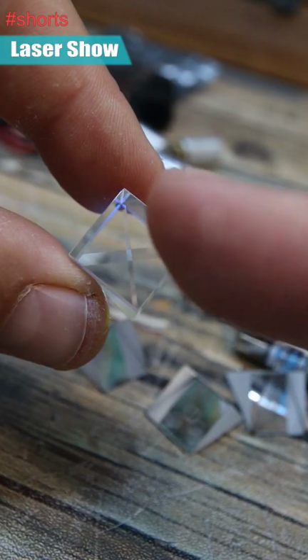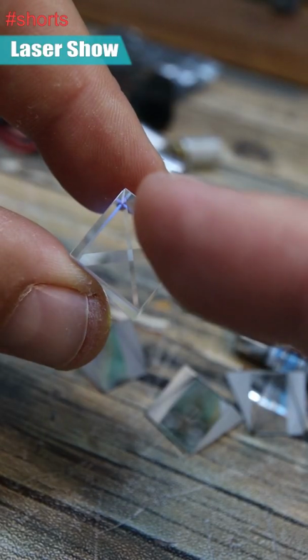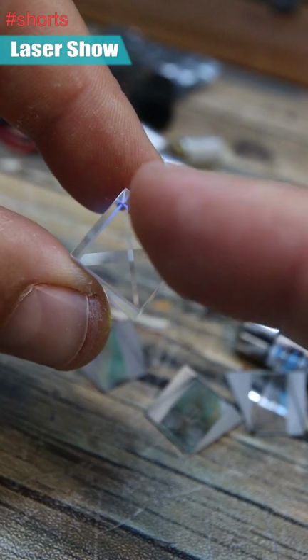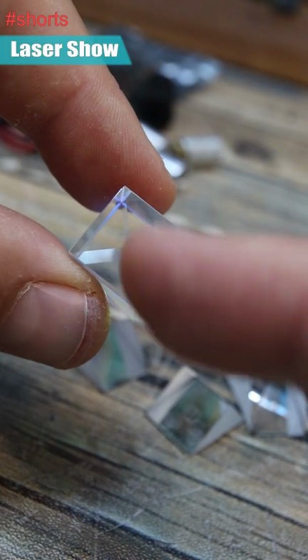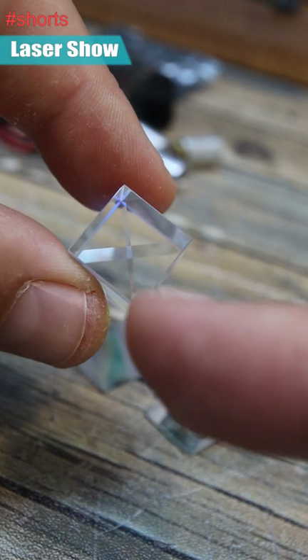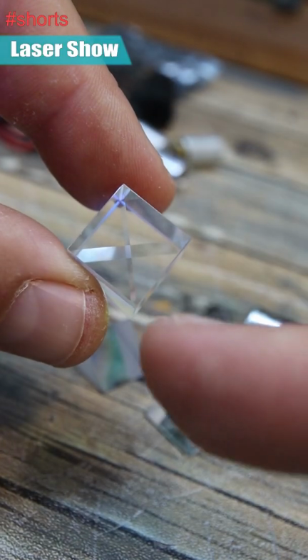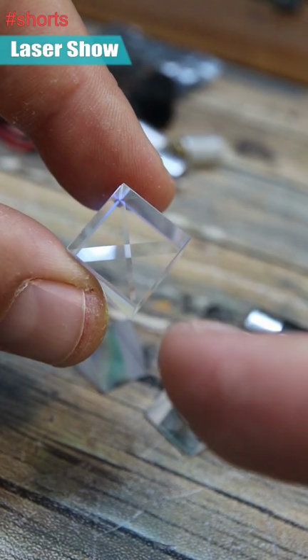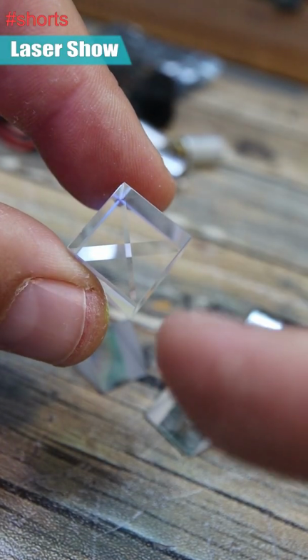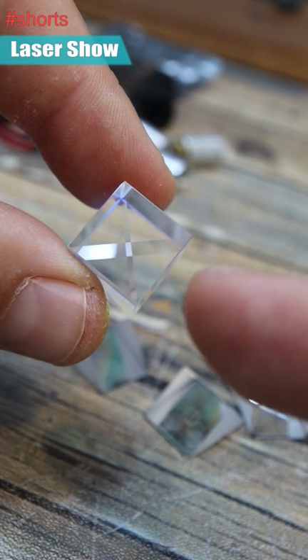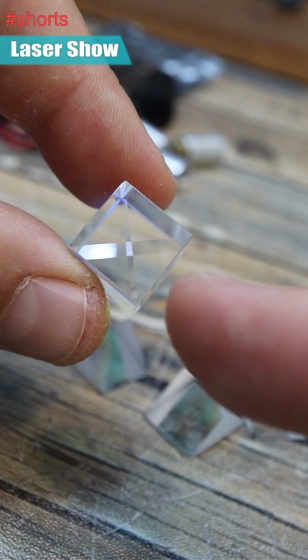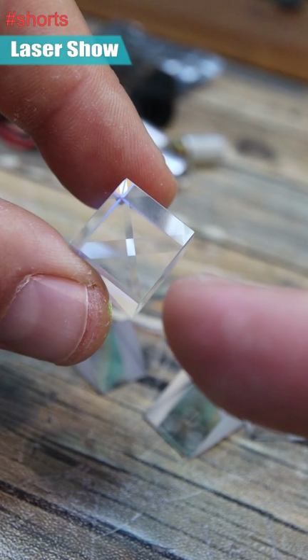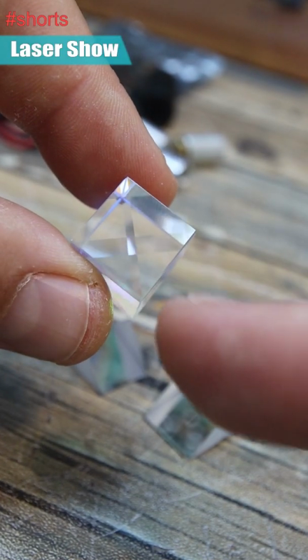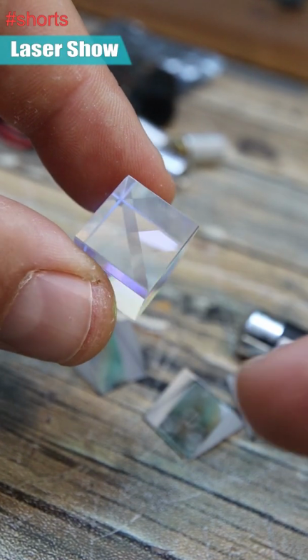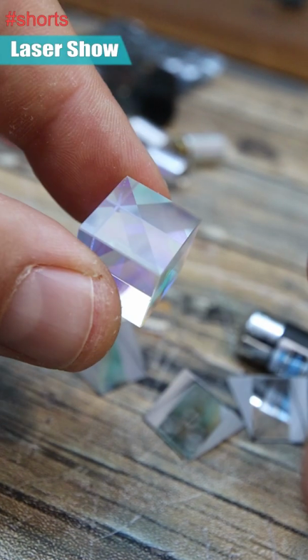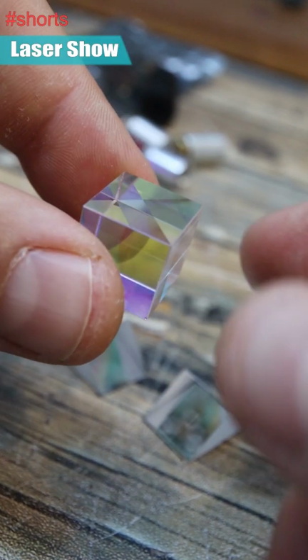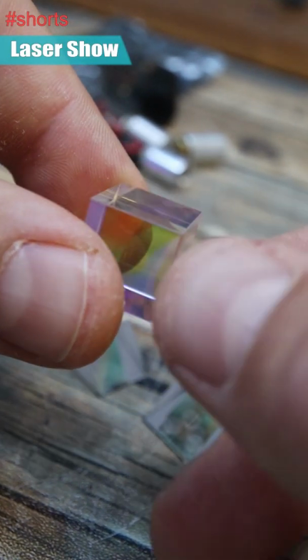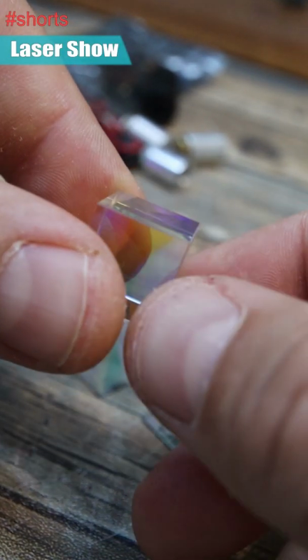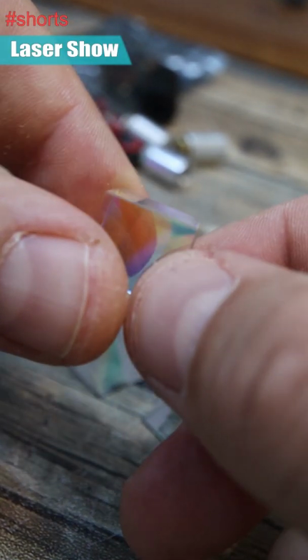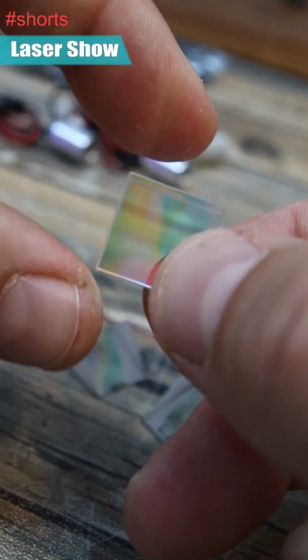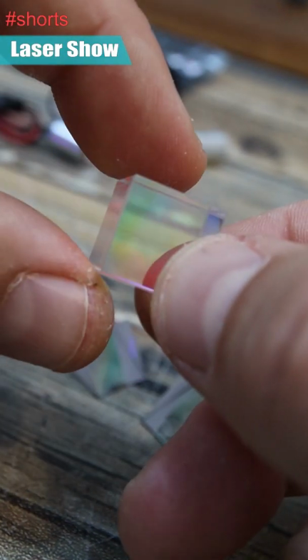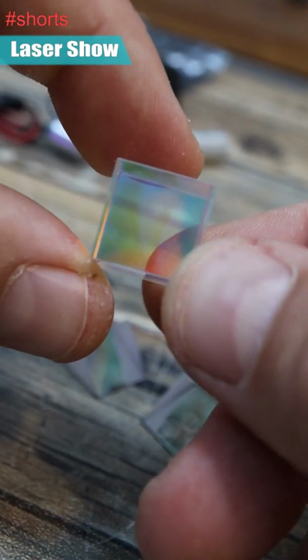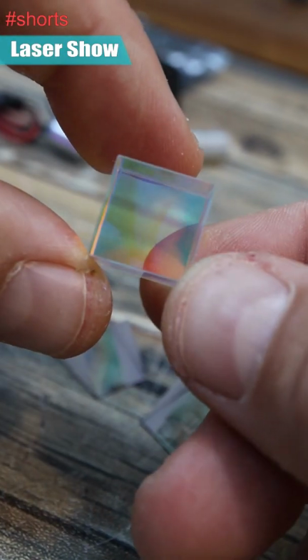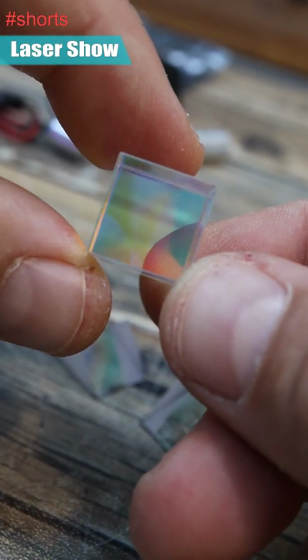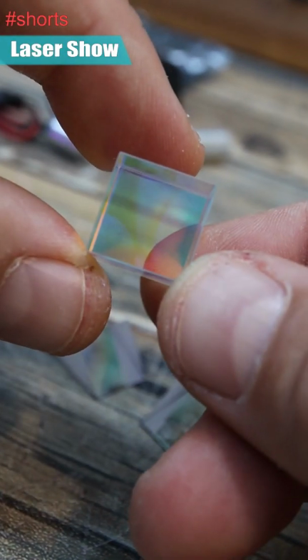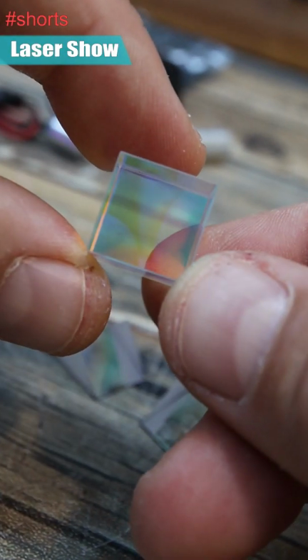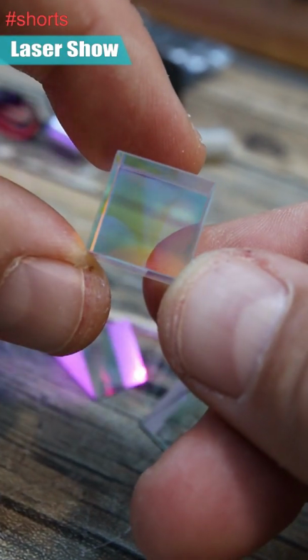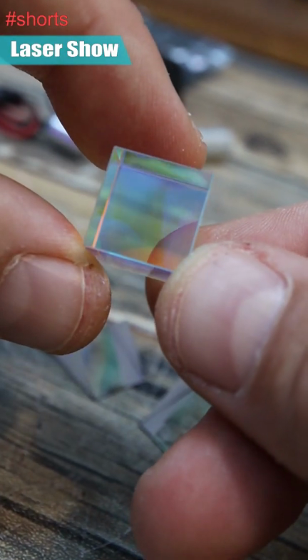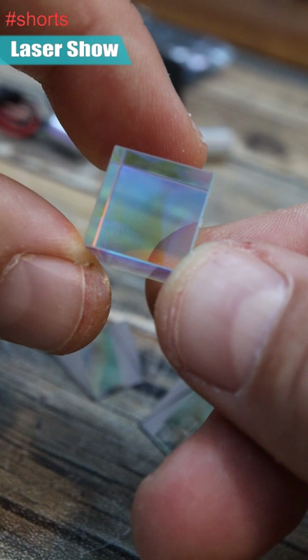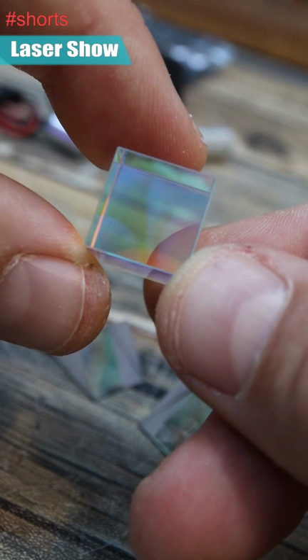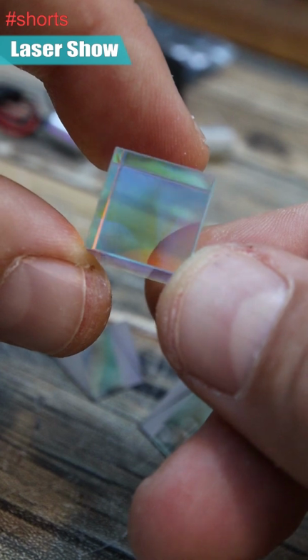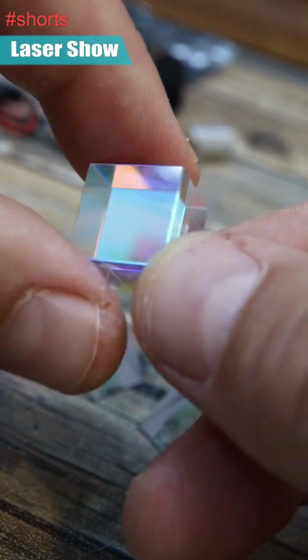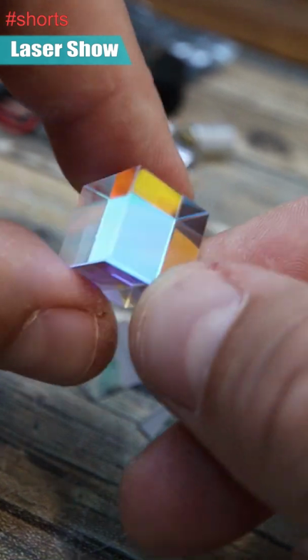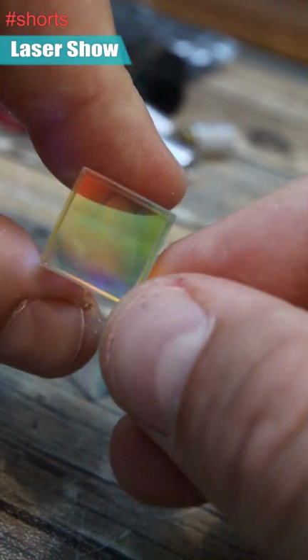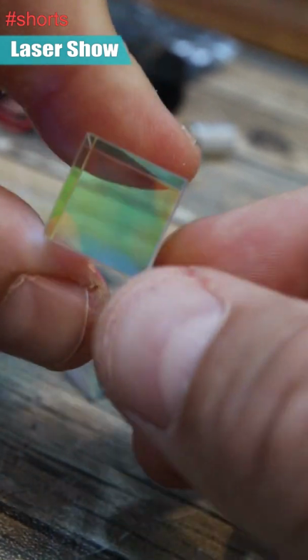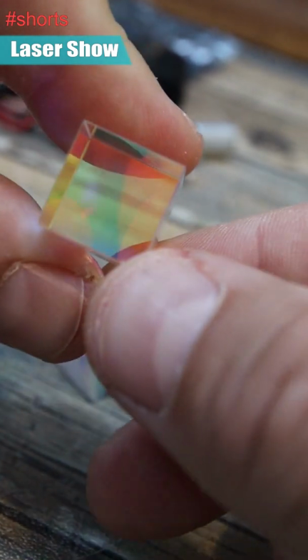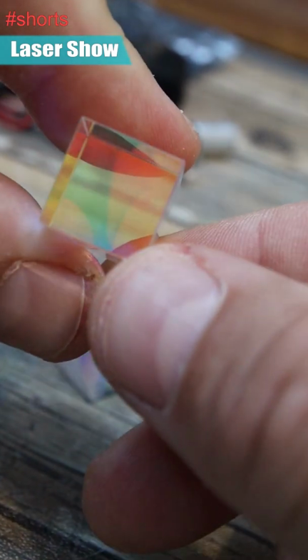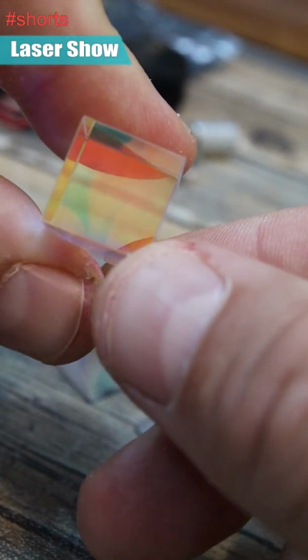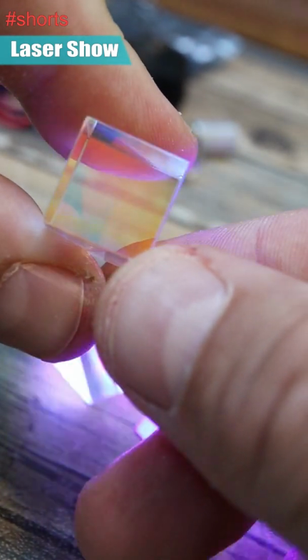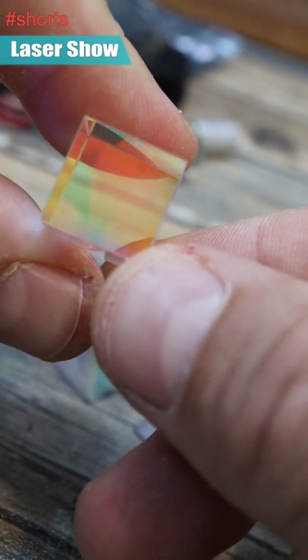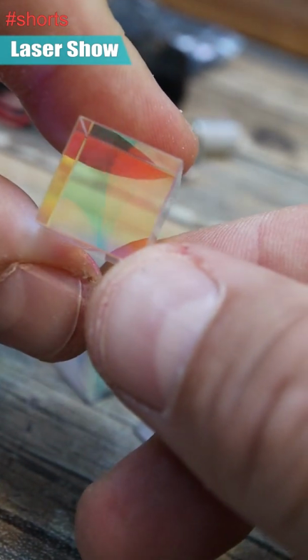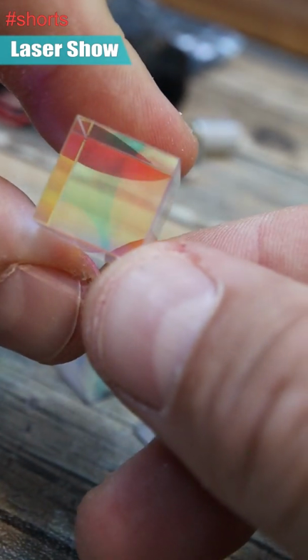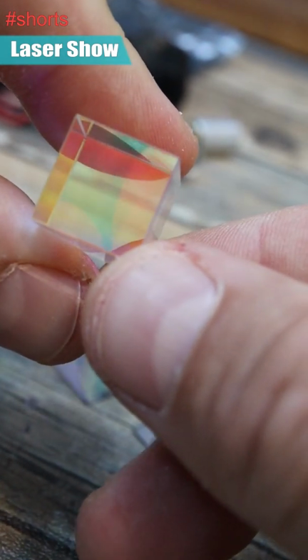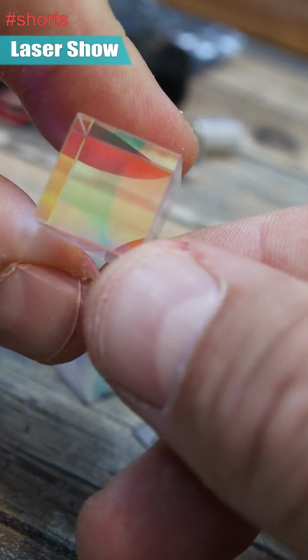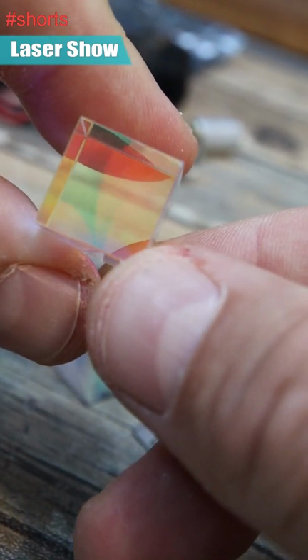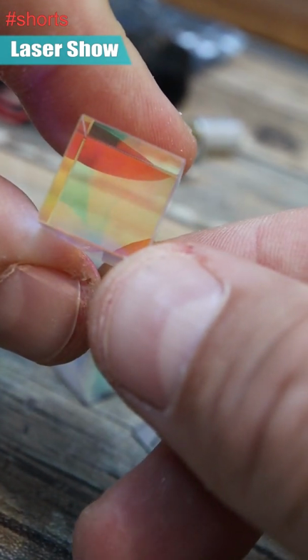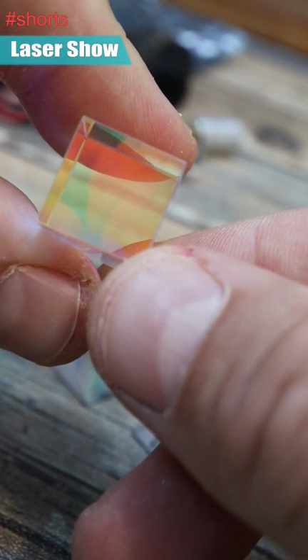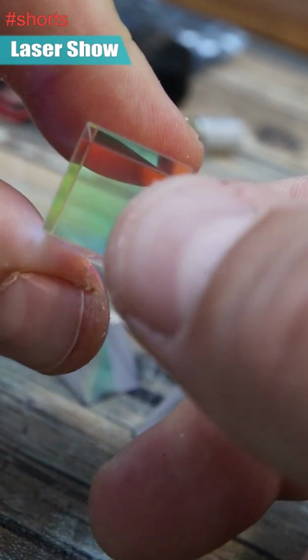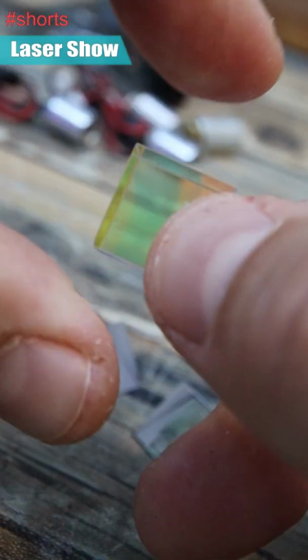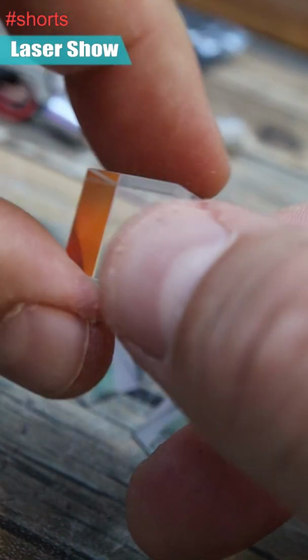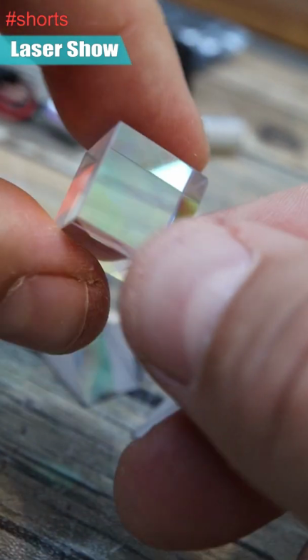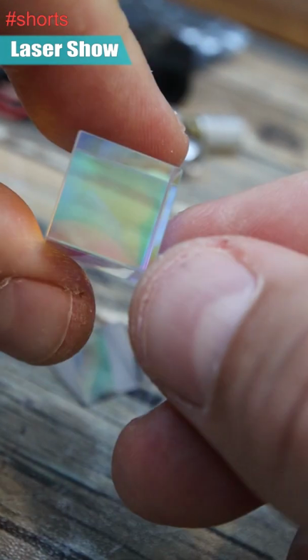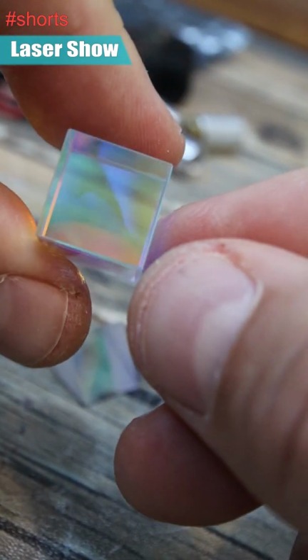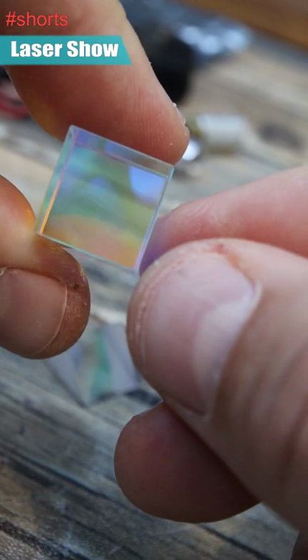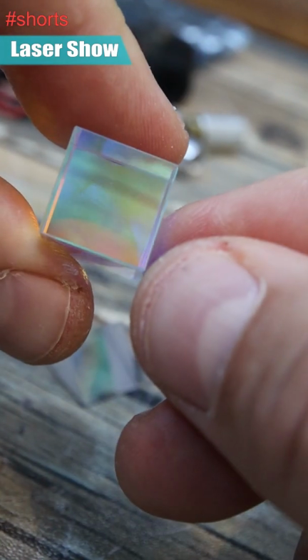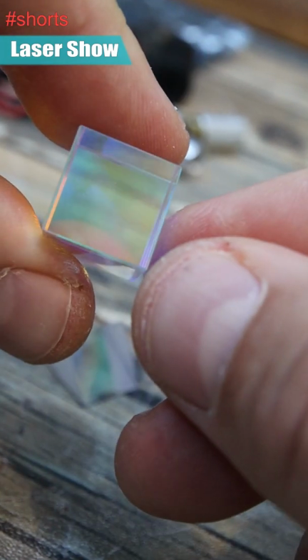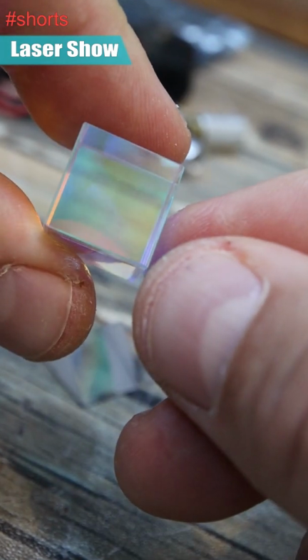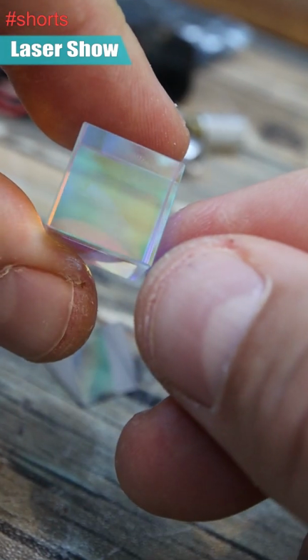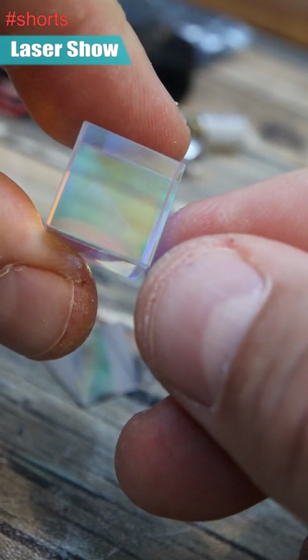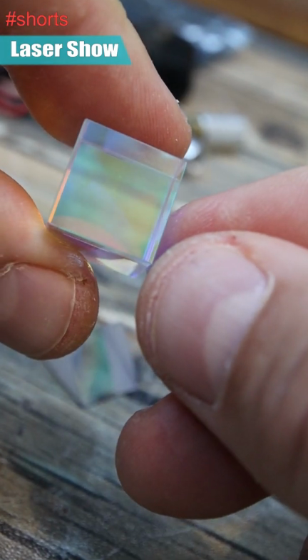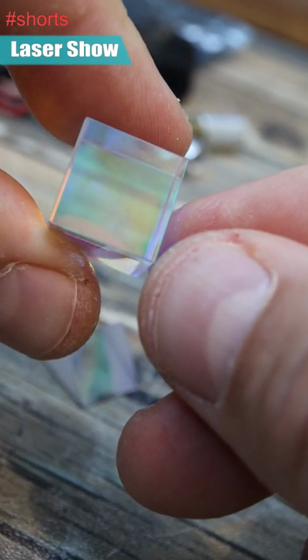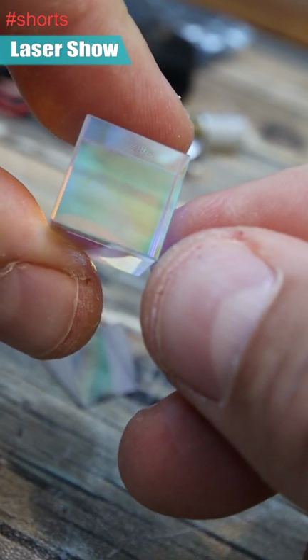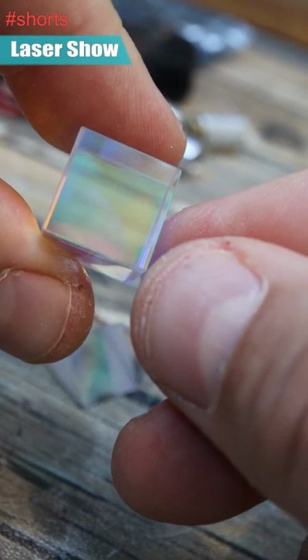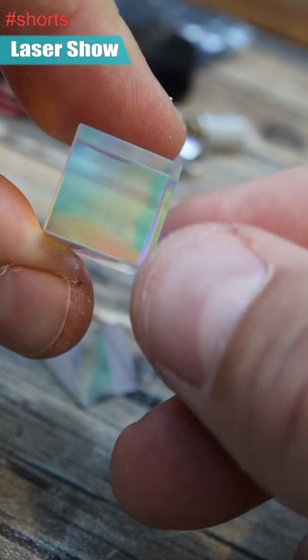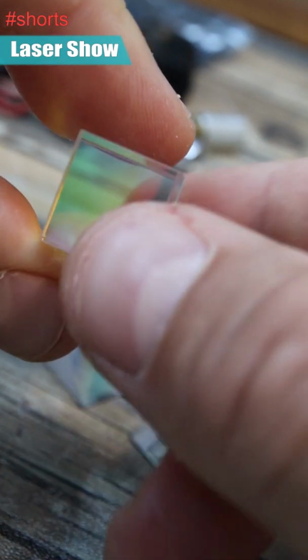We have a 45-degree angle inside, but one side has a filter for blue, the other side has a filter for red, and the other side has a filter for green.